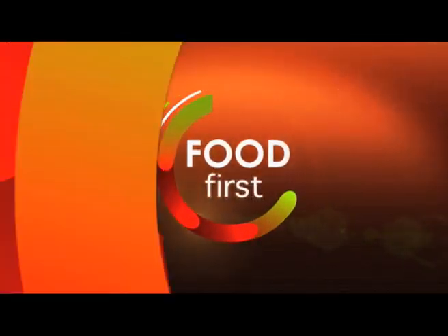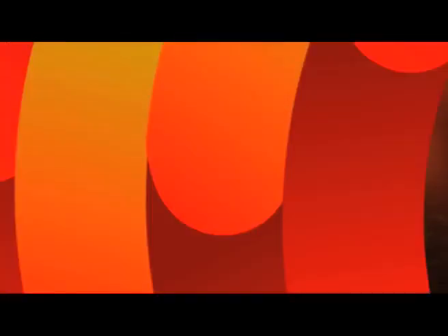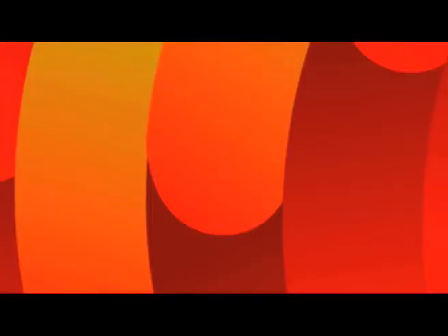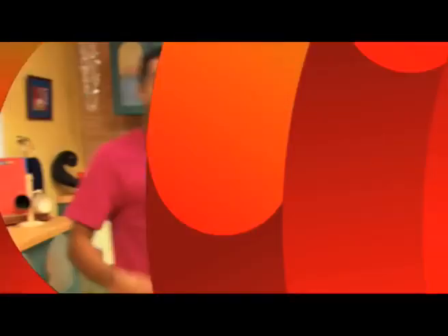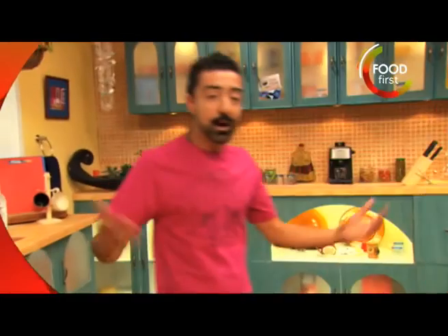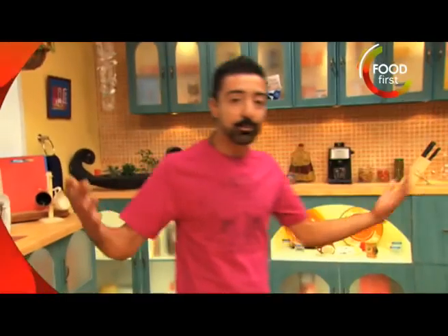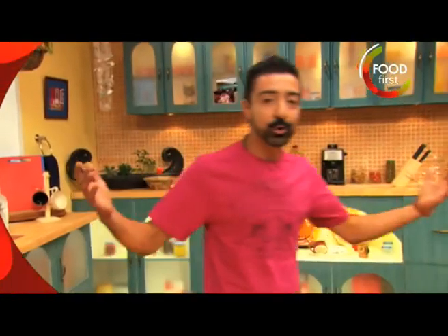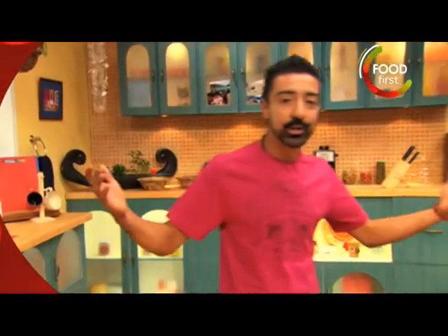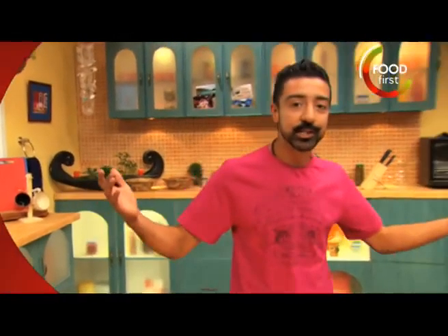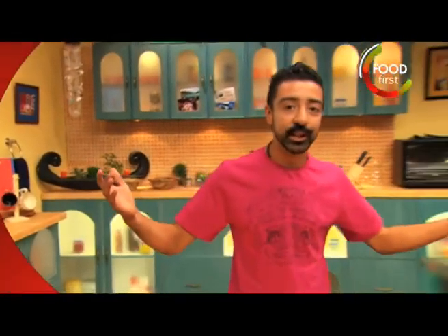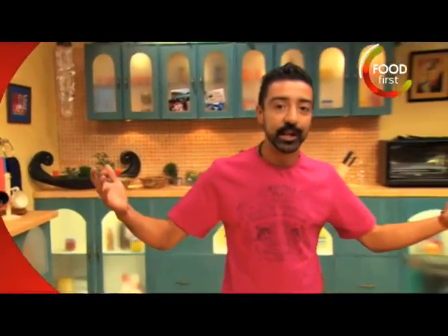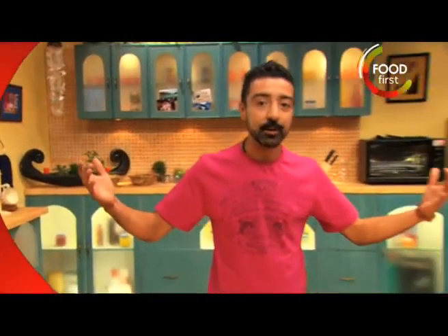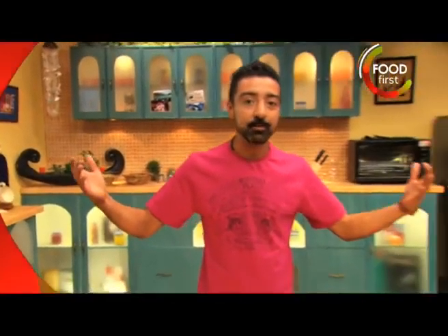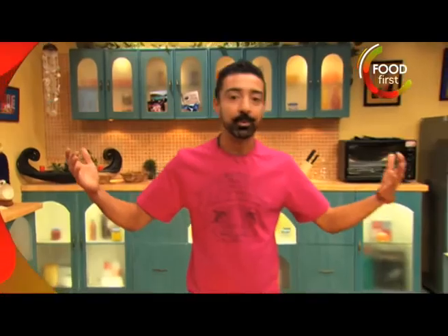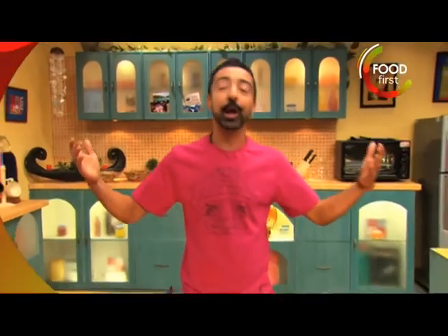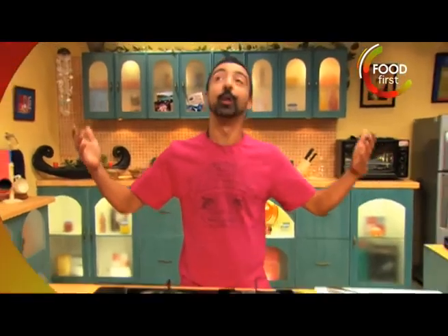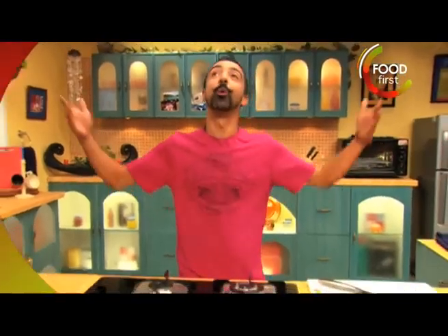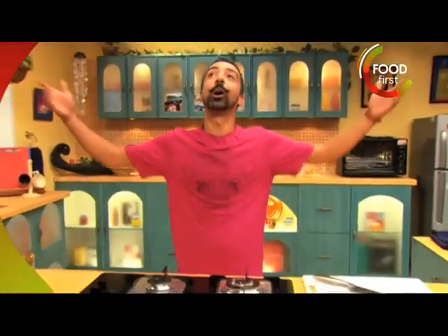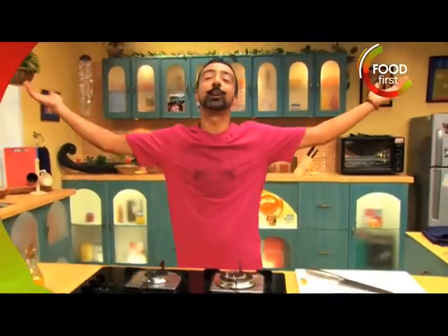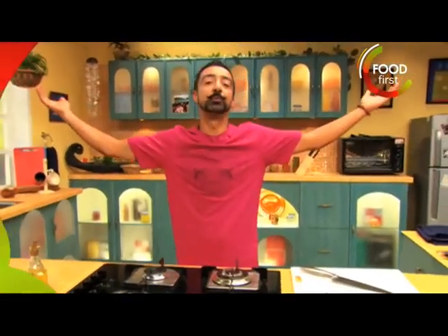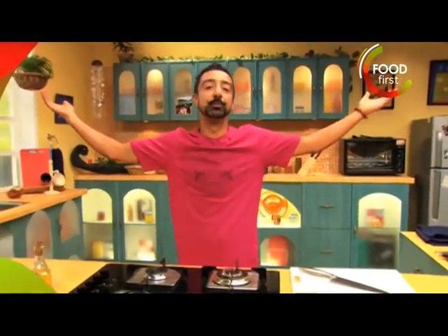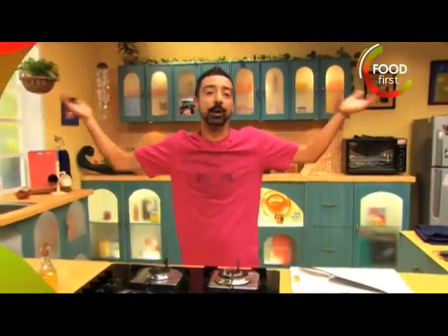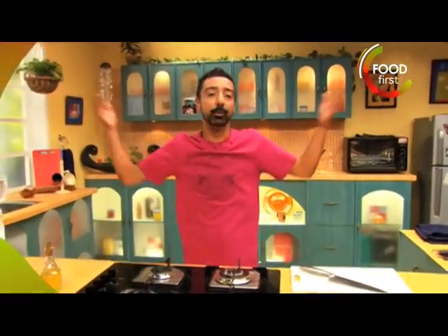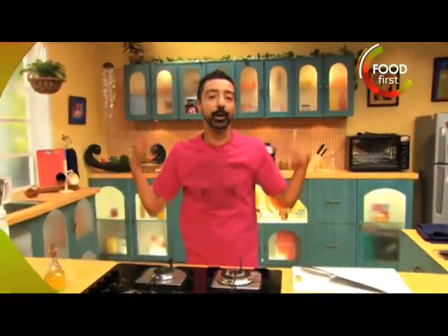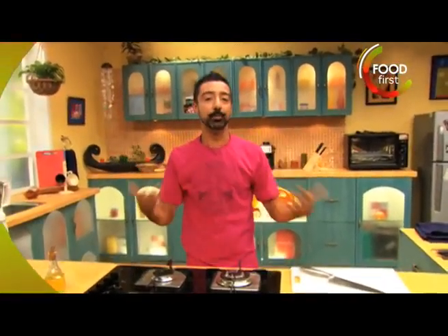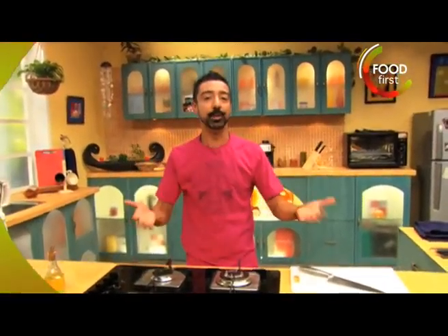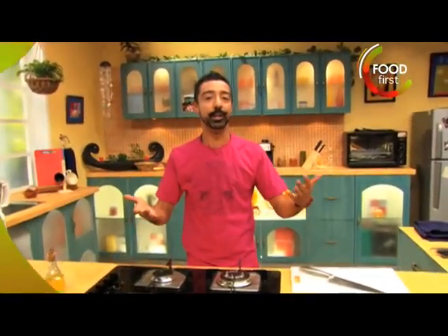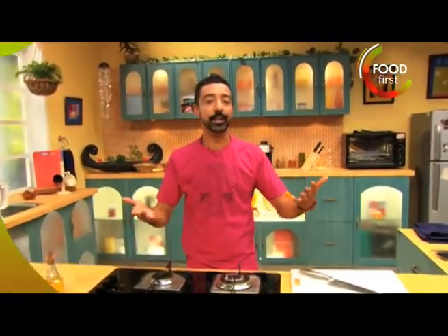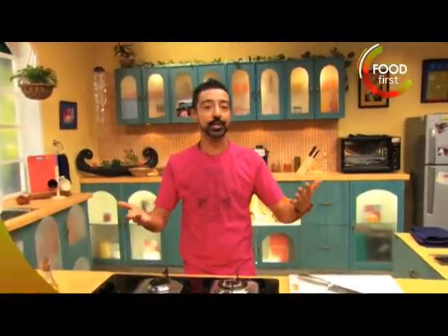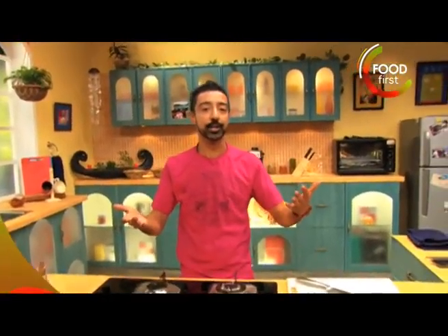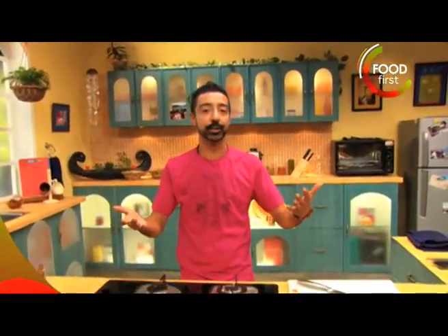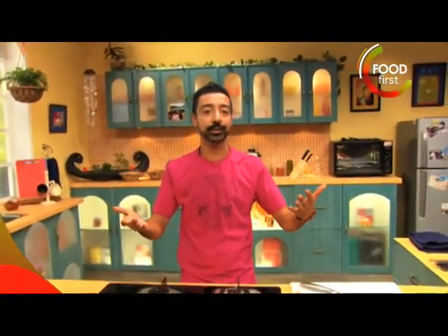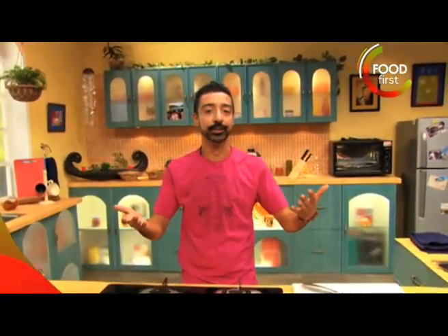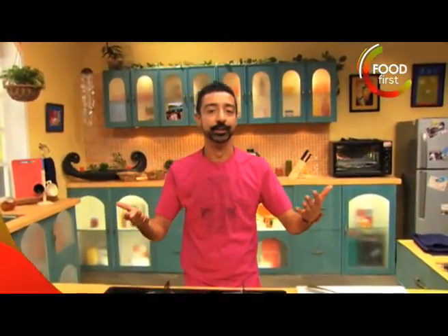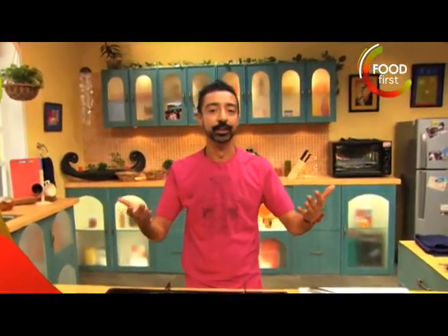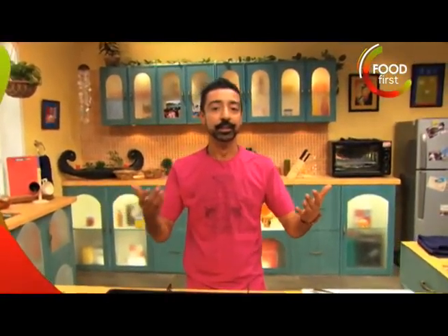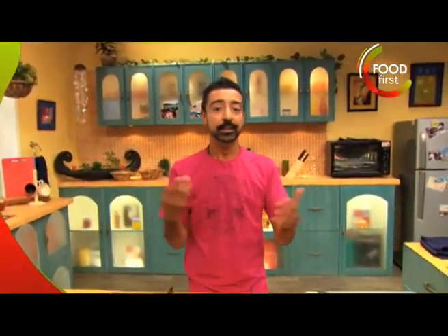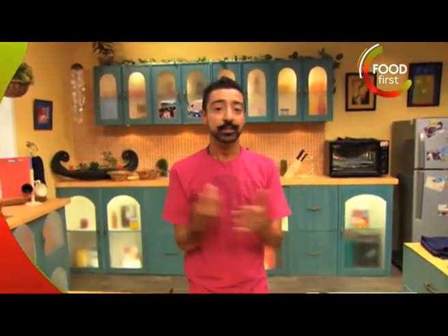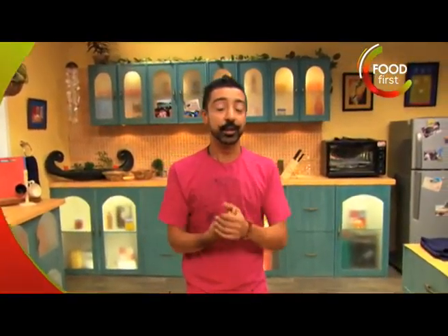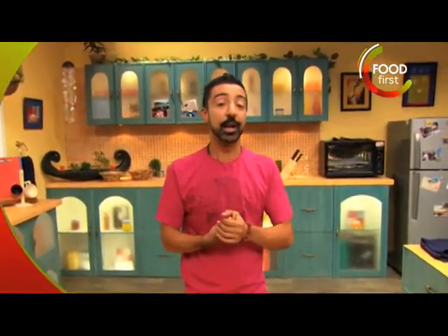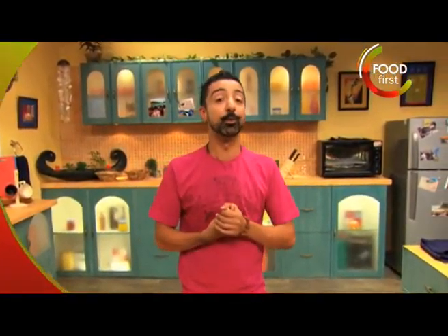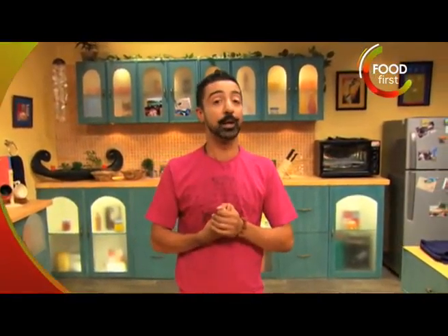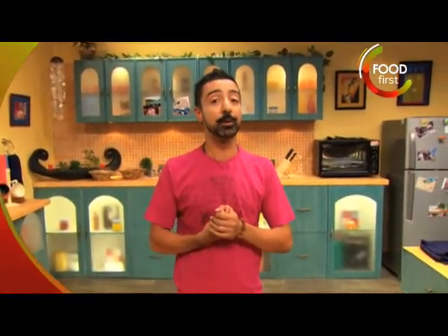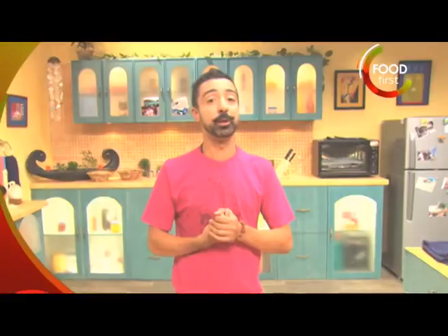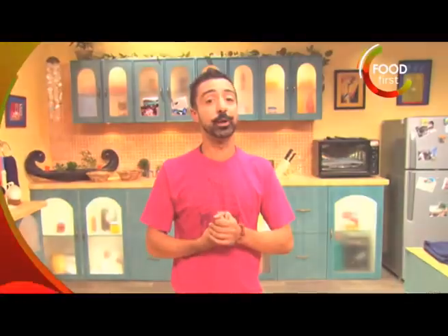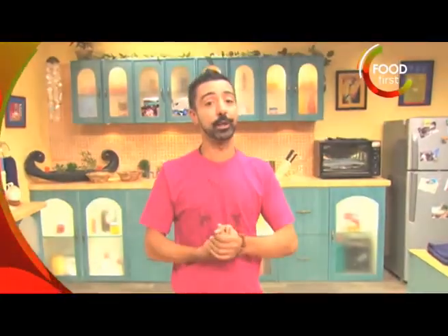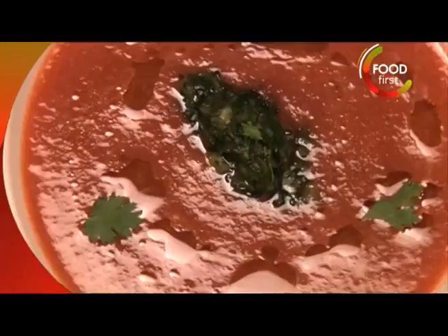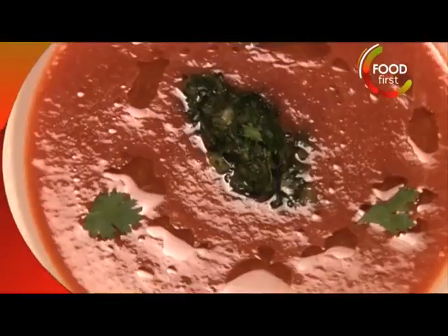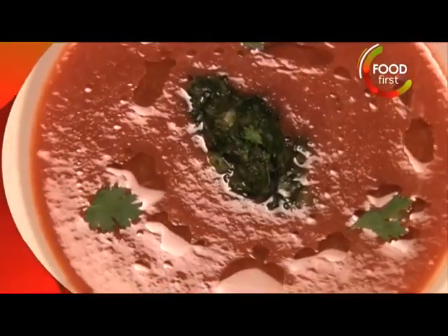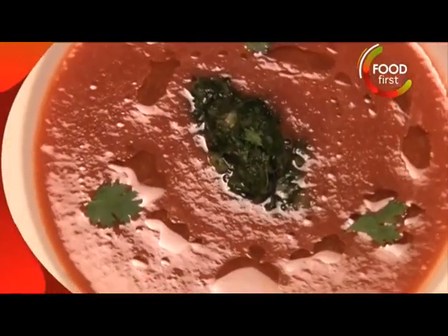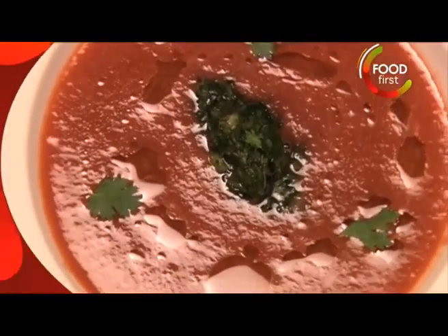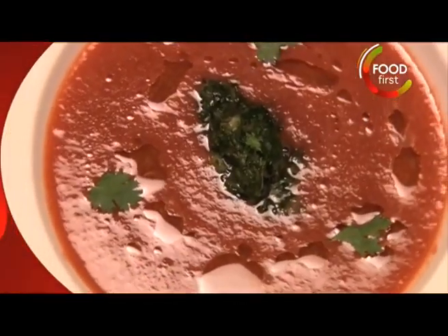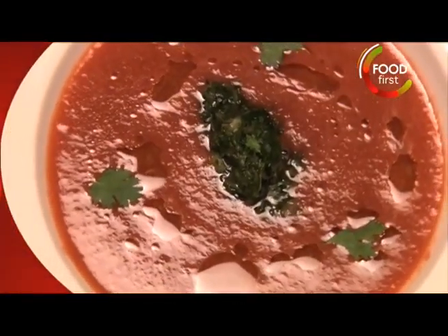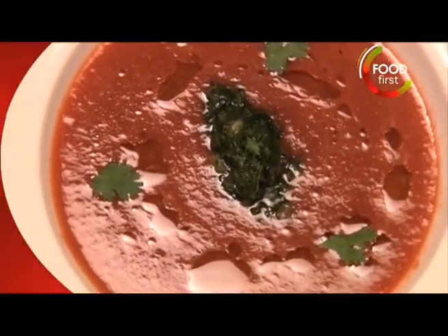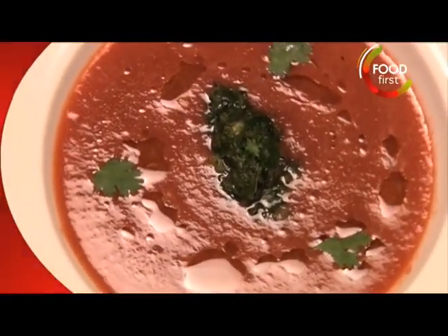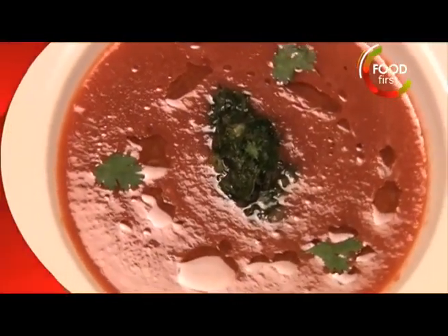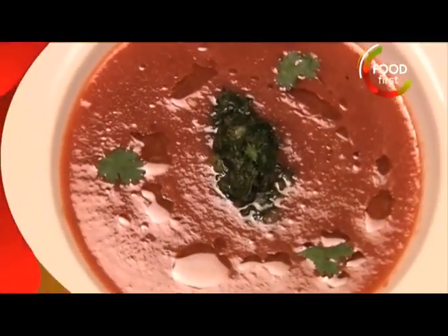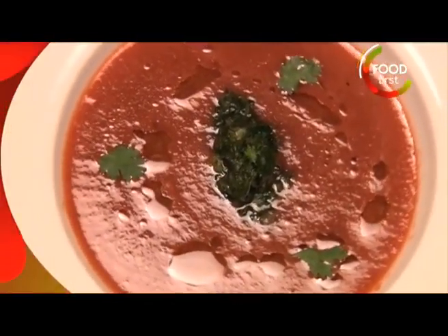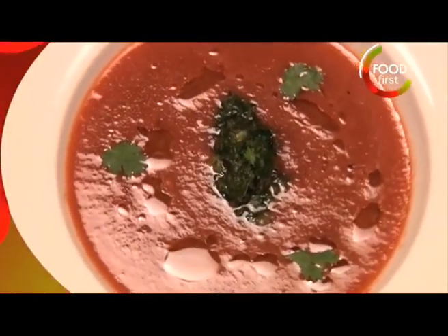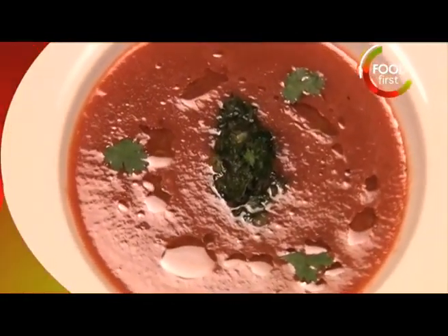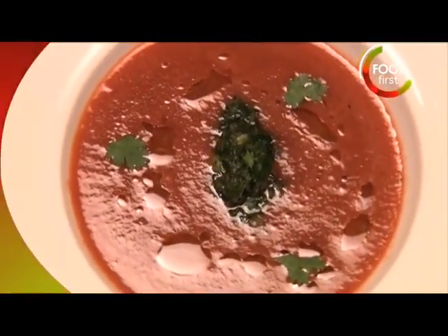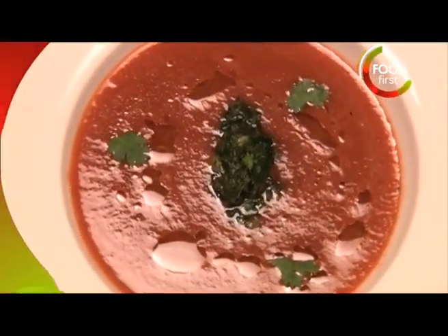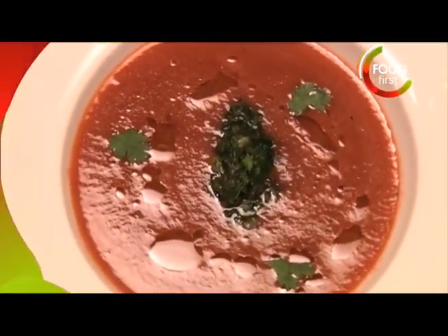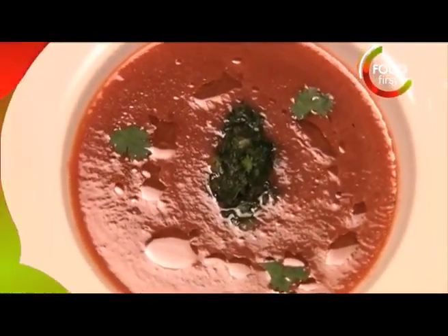I'm Chris Saleem and welcome to my bohemian kitchen. Today we're gonna be cooking watermelon and pomegranate gazpacho.